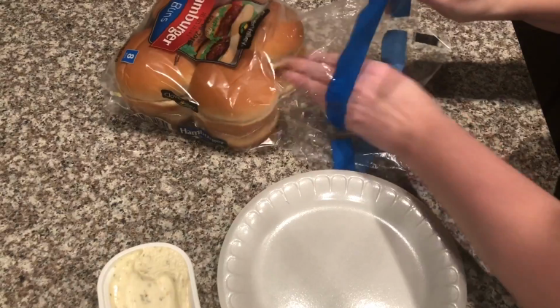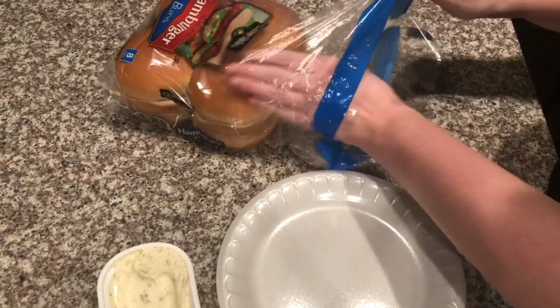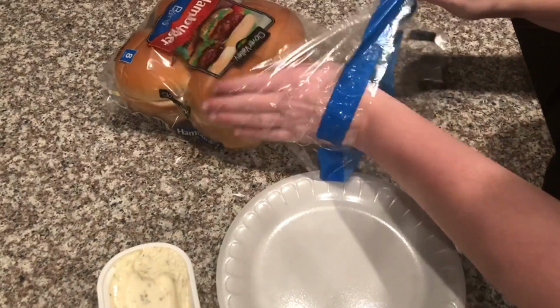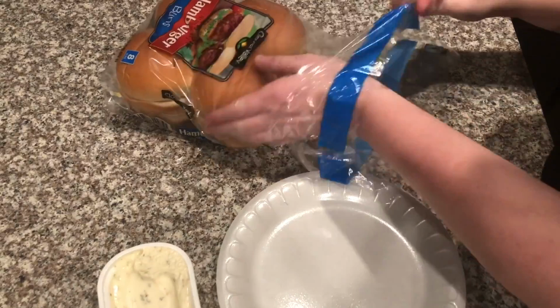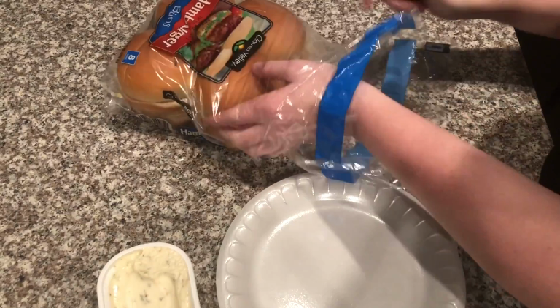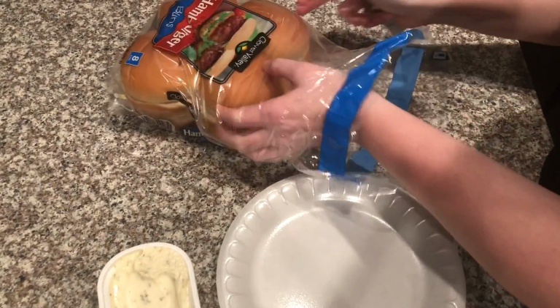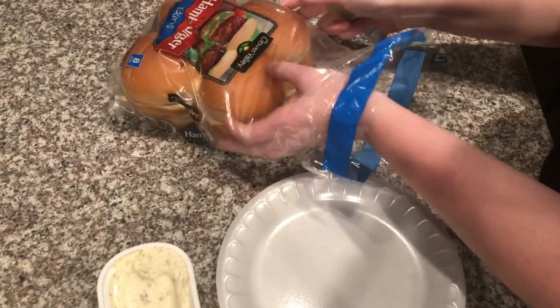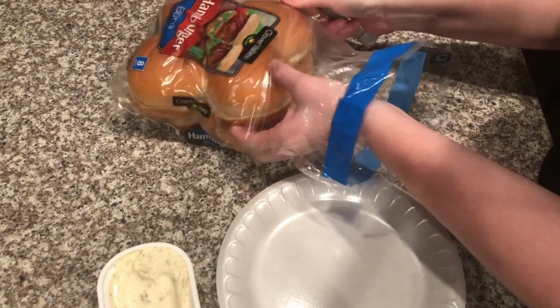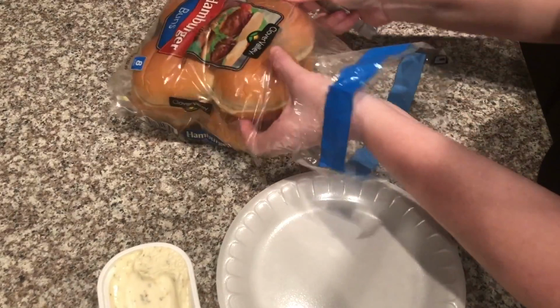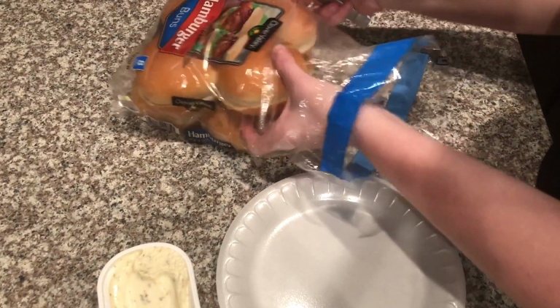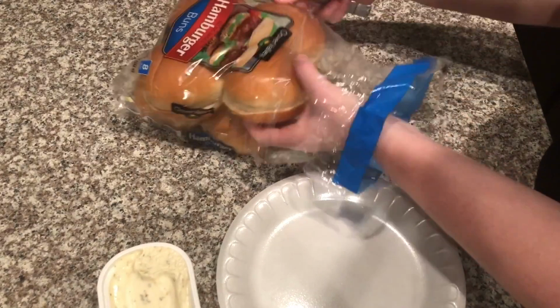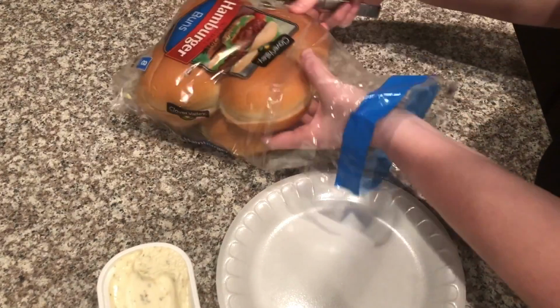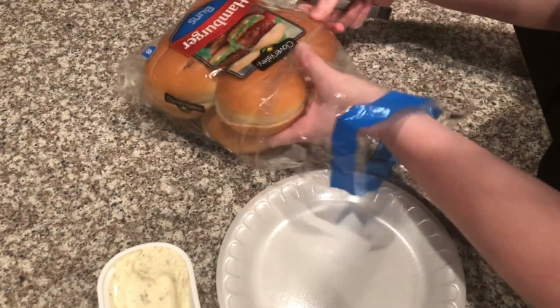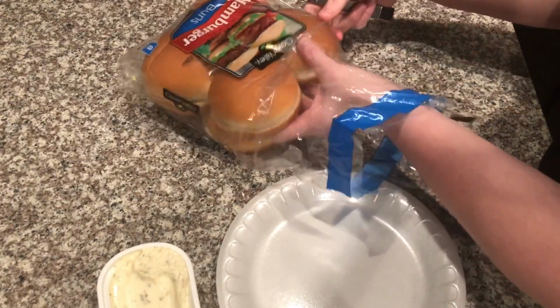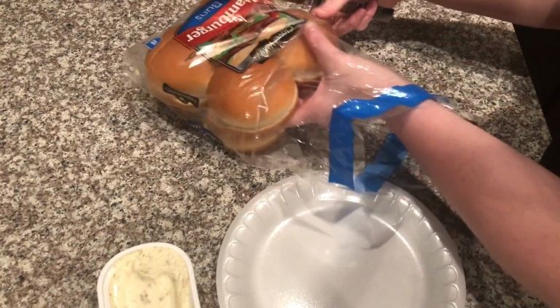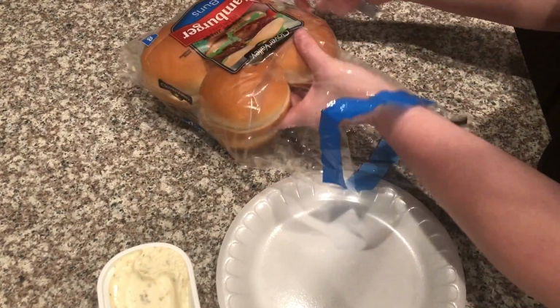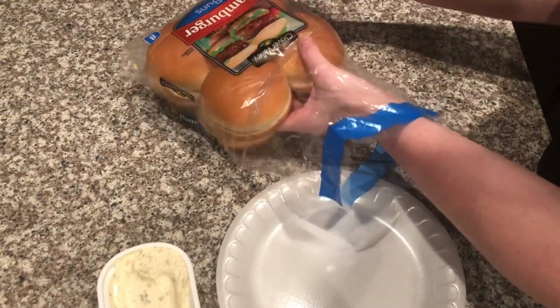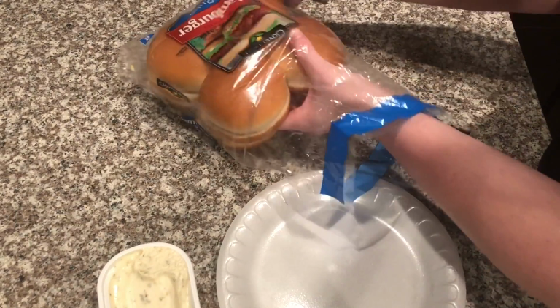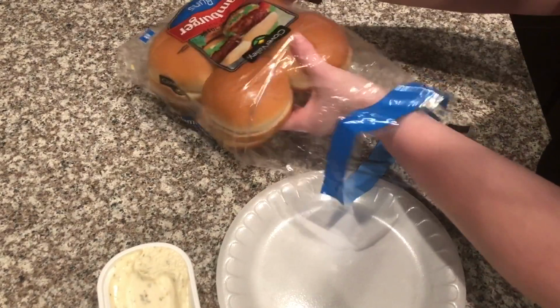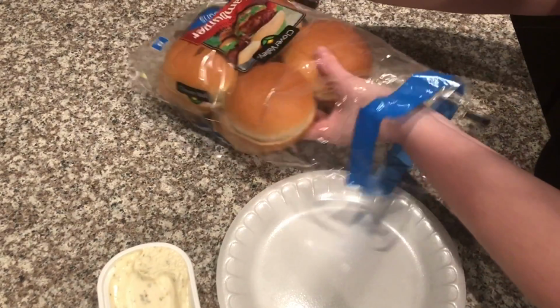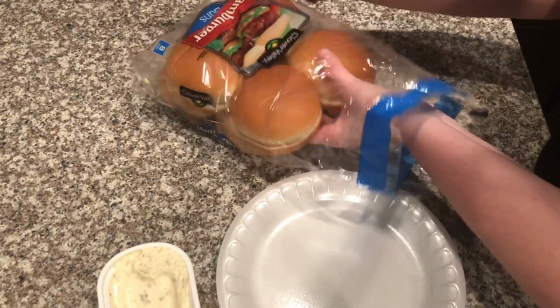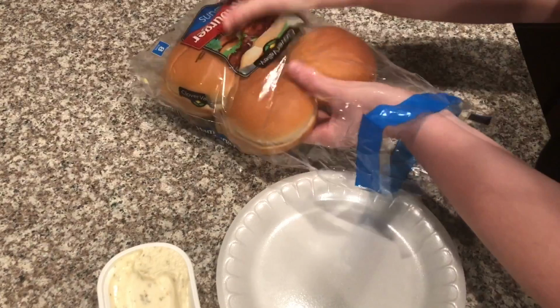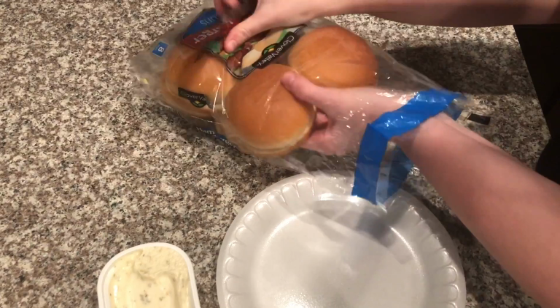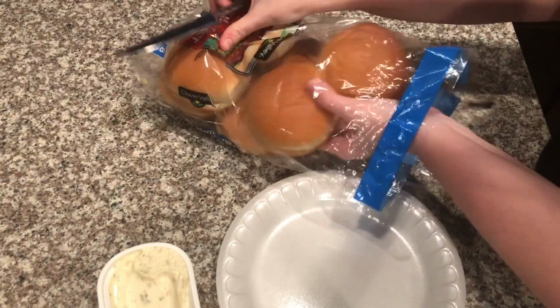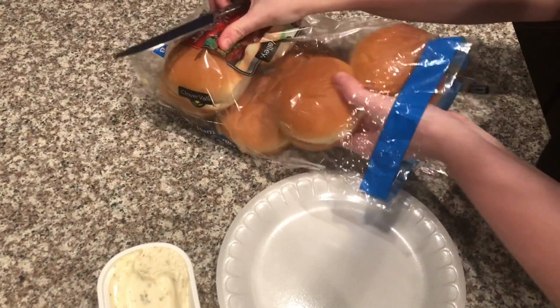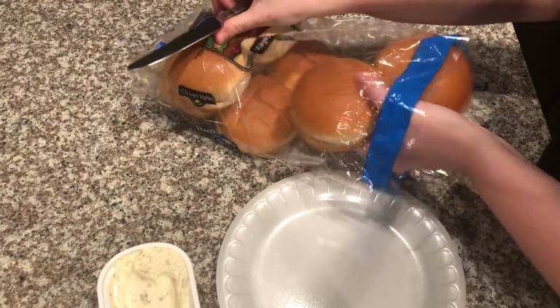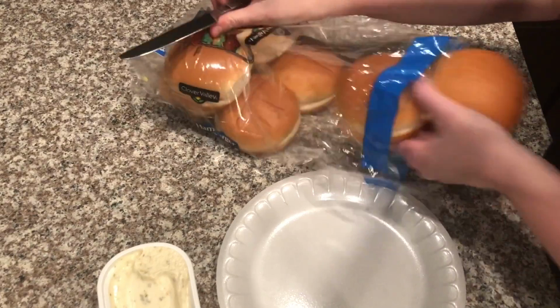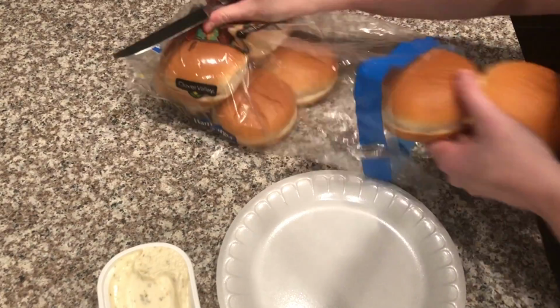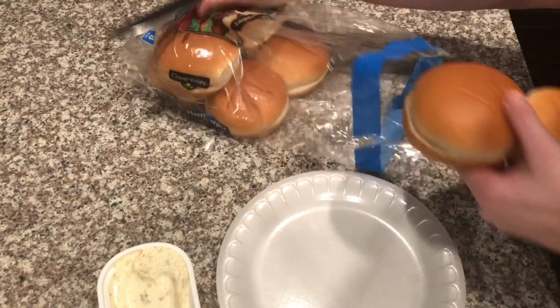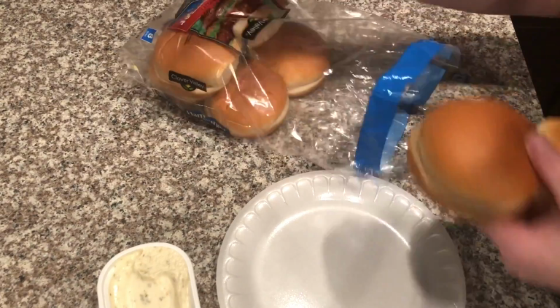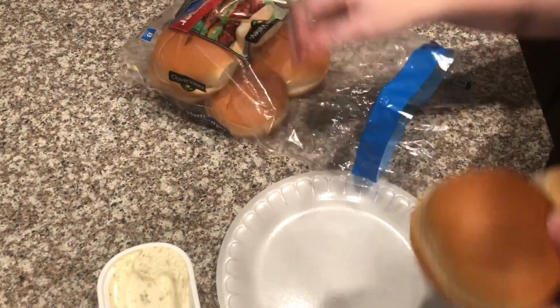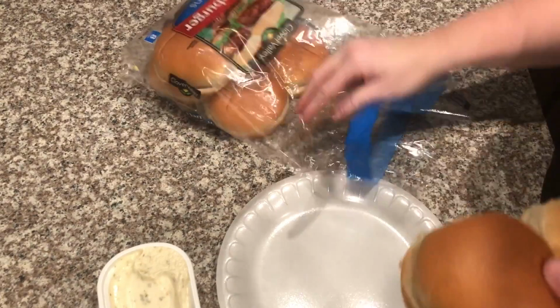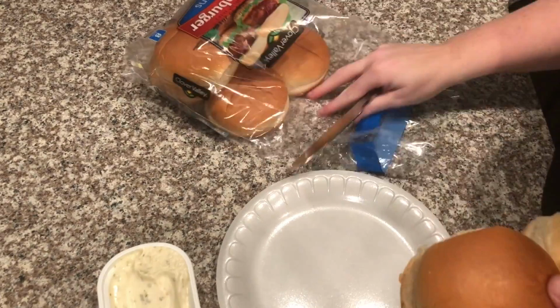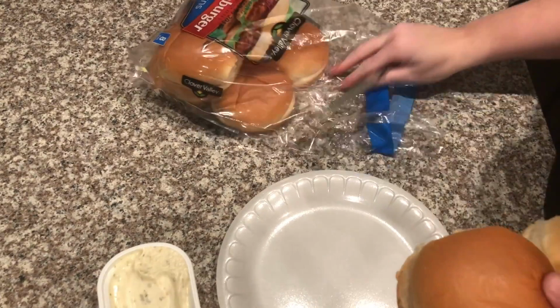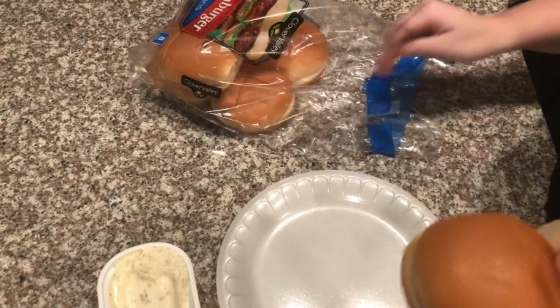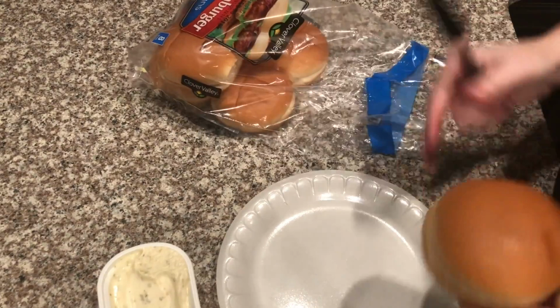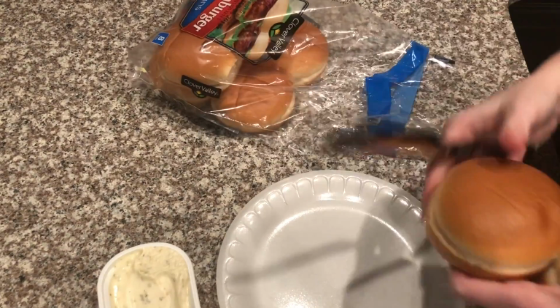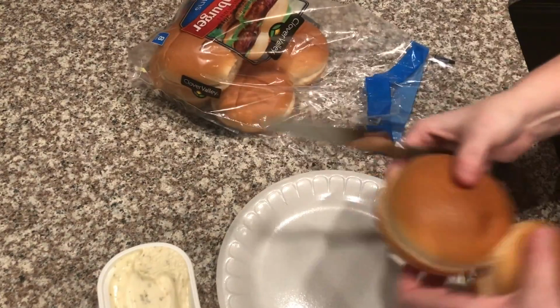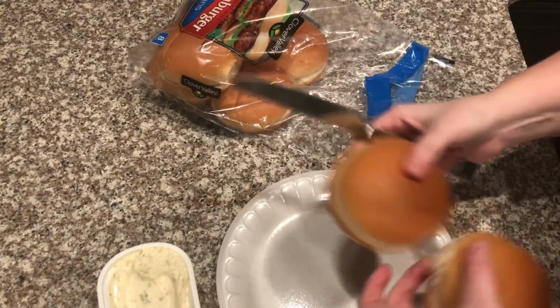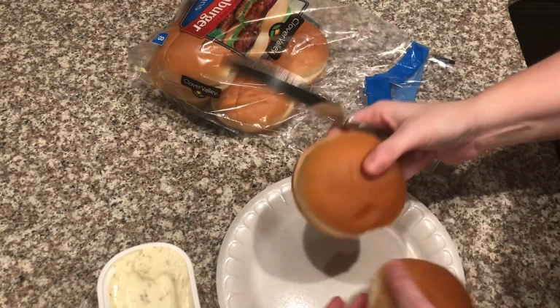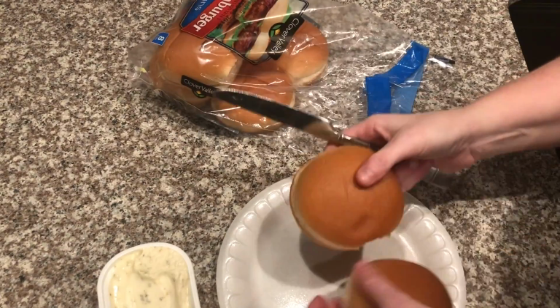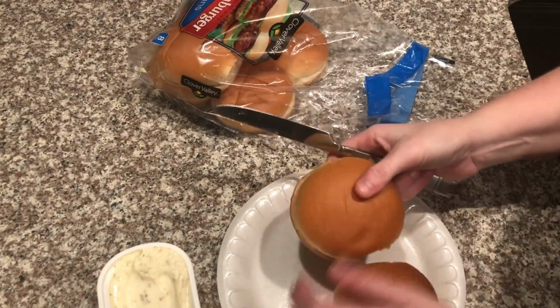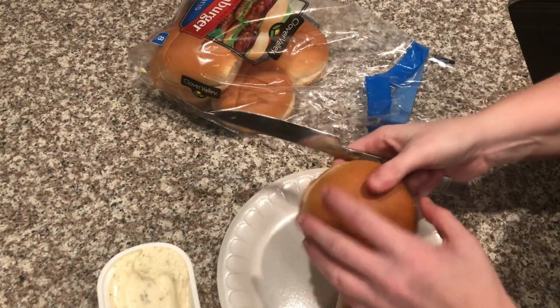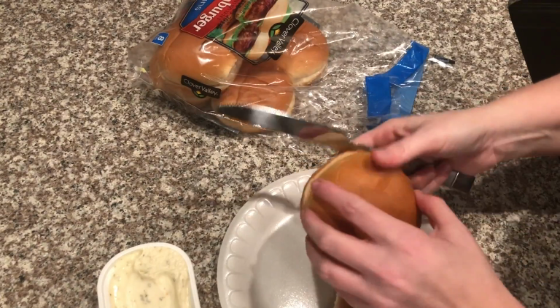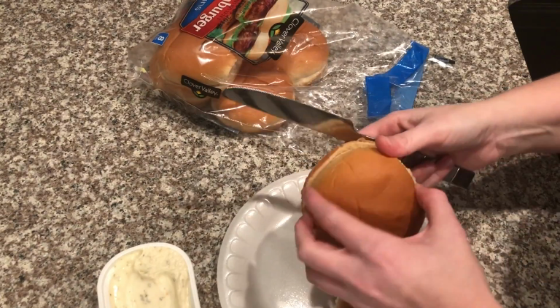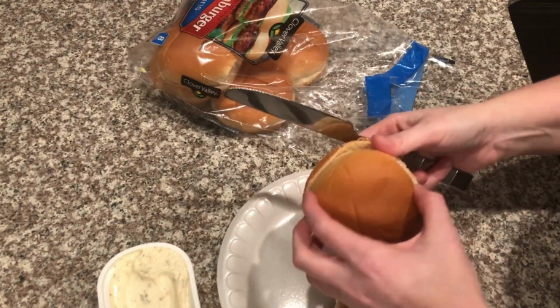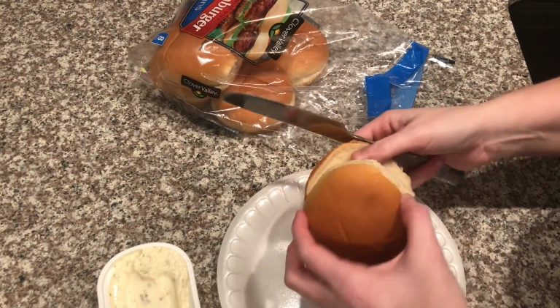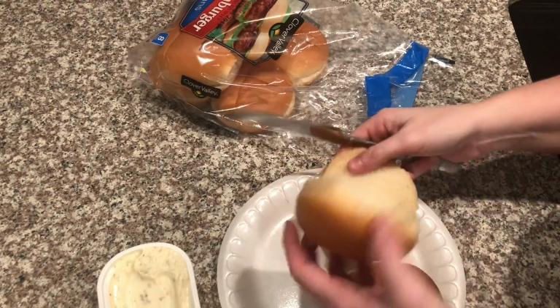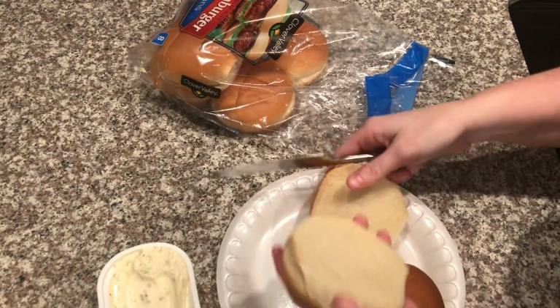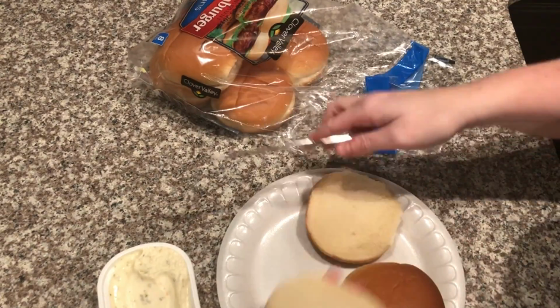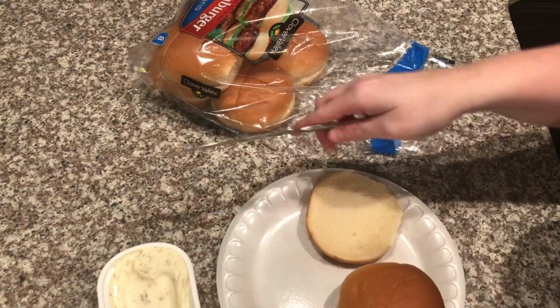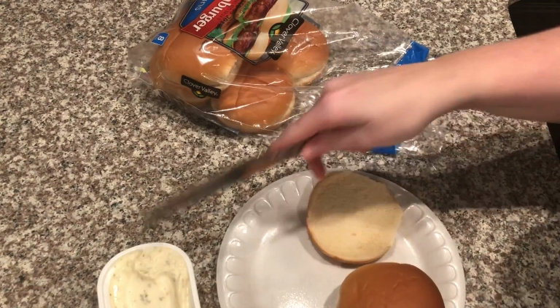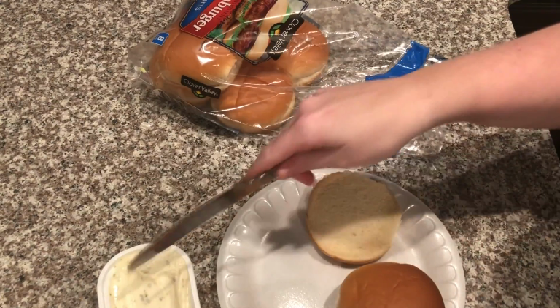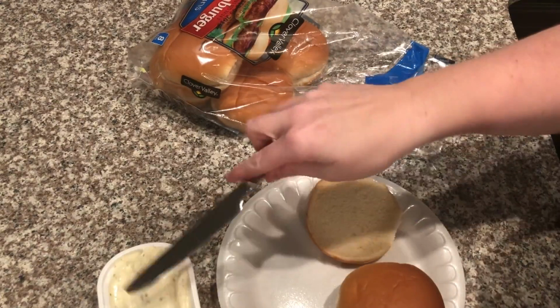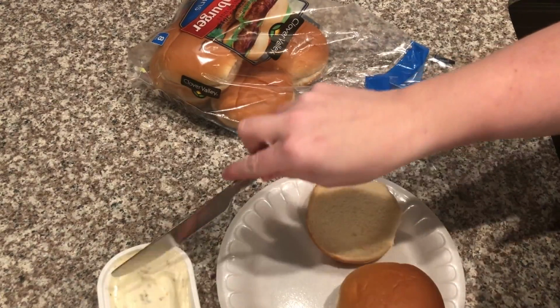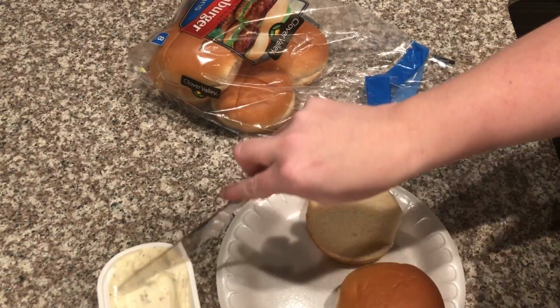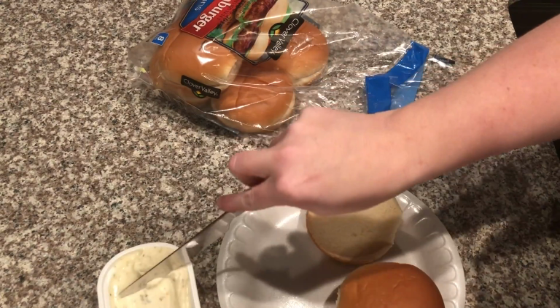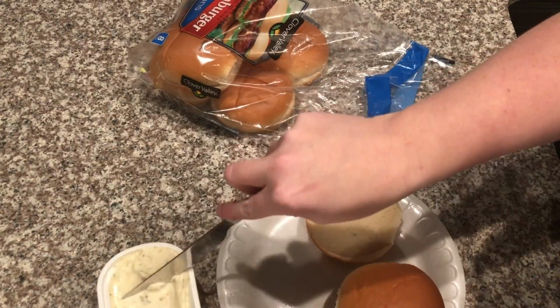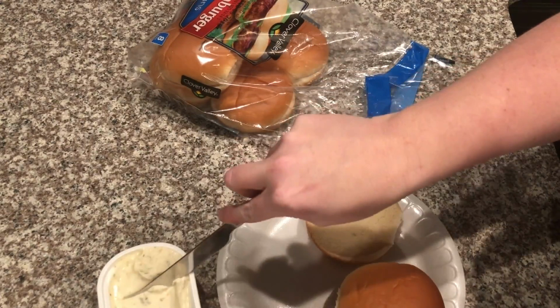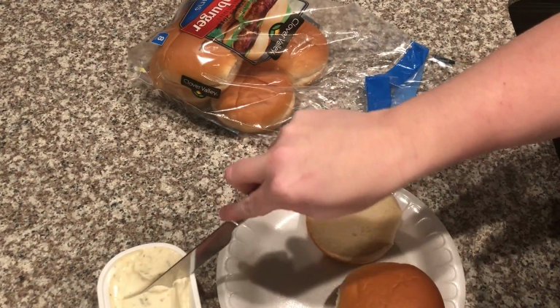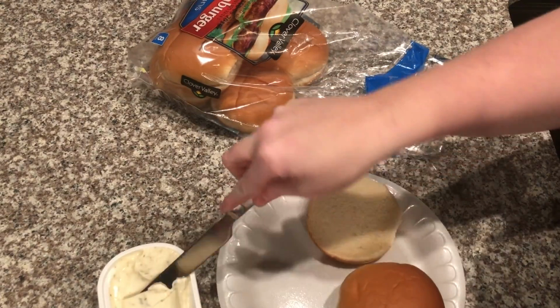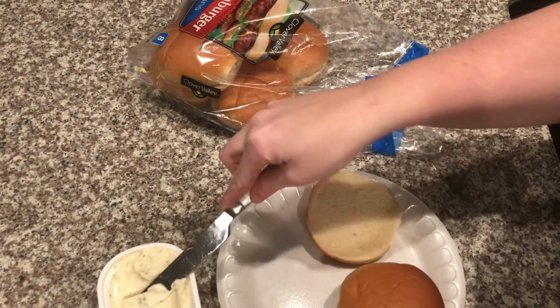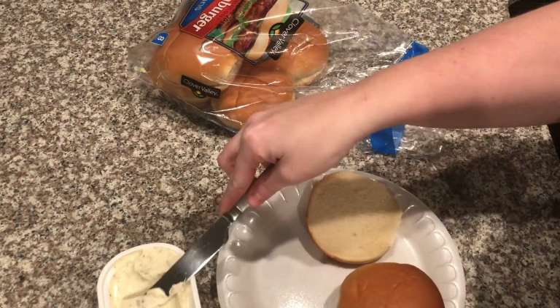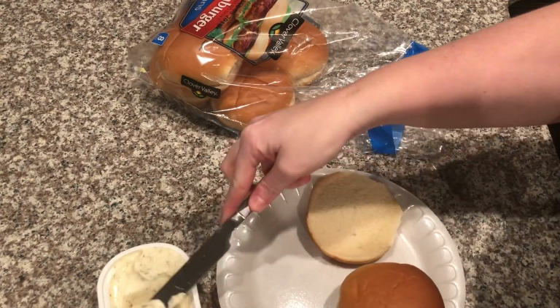Then you're going to spread your garlic butter on each side of the hamburger bun and cook it on the stove for a few seconds to toast it.